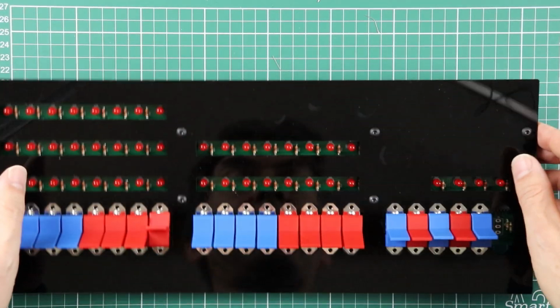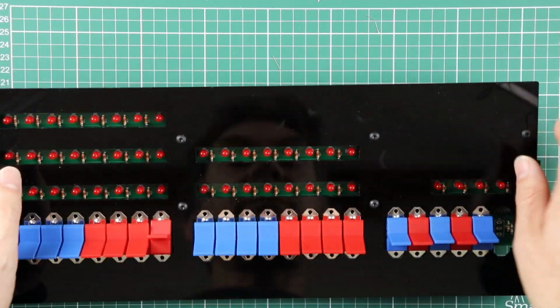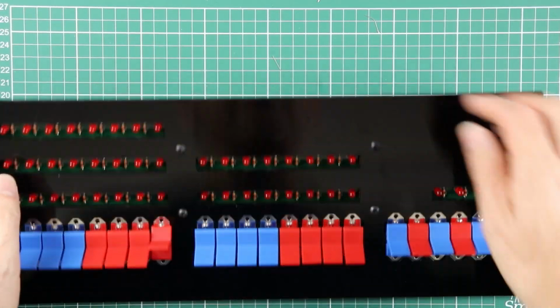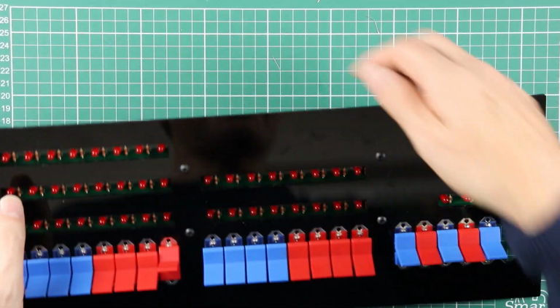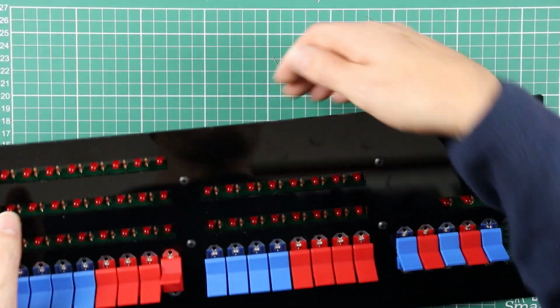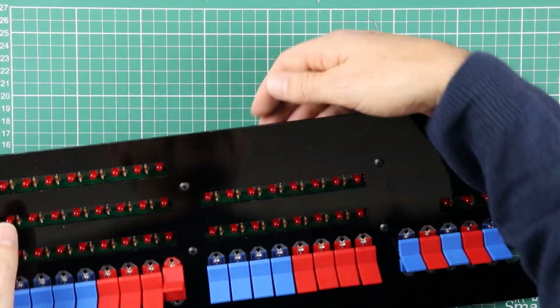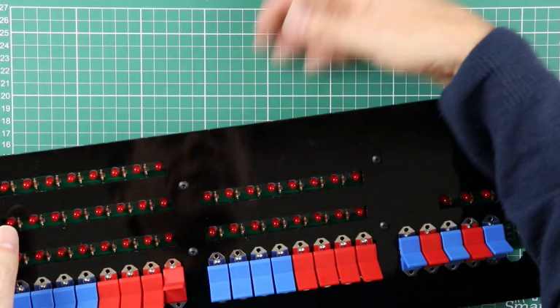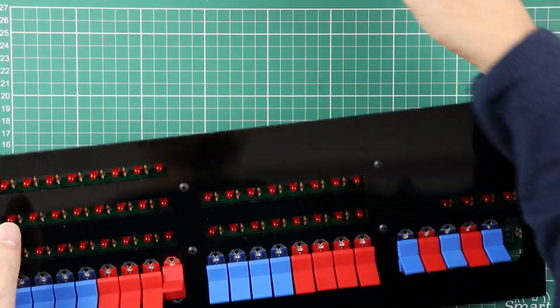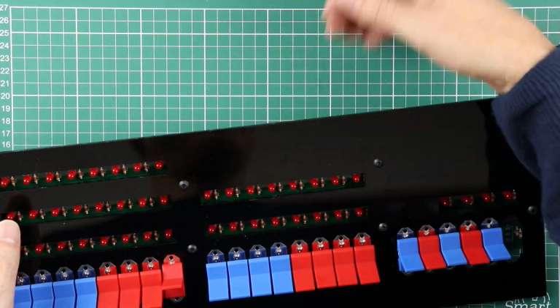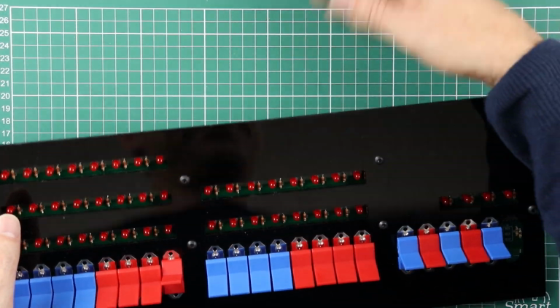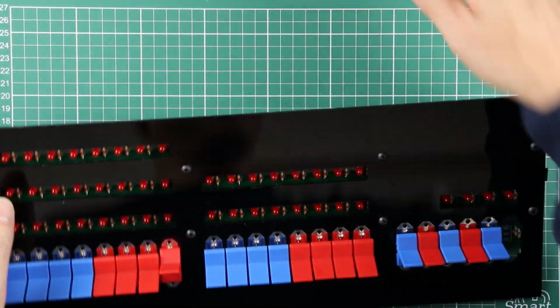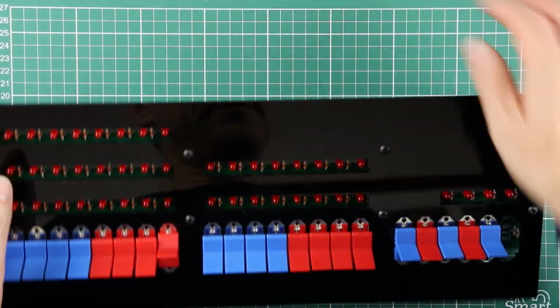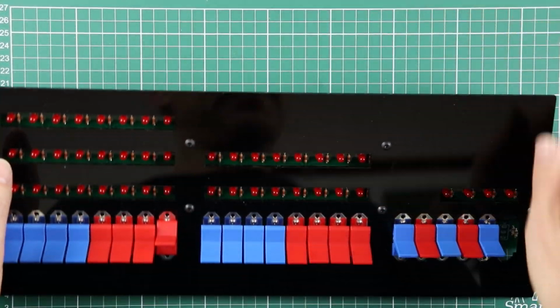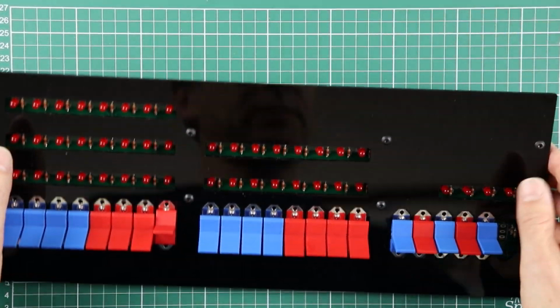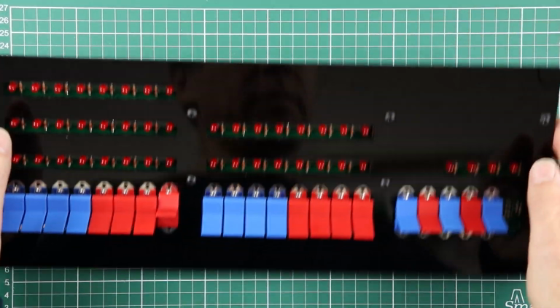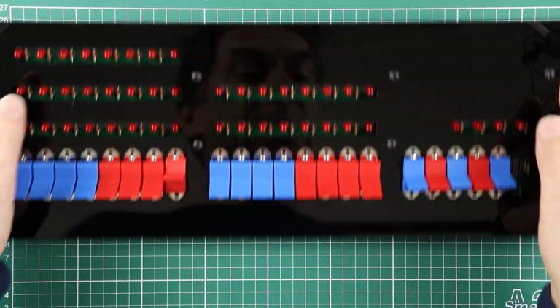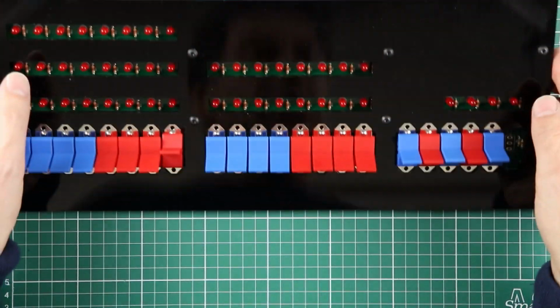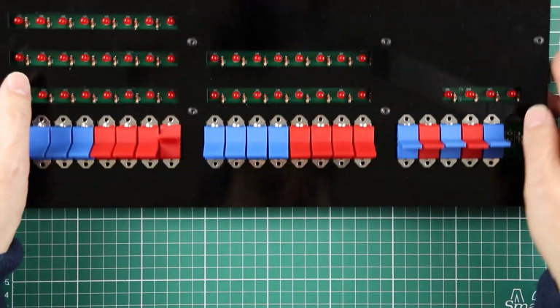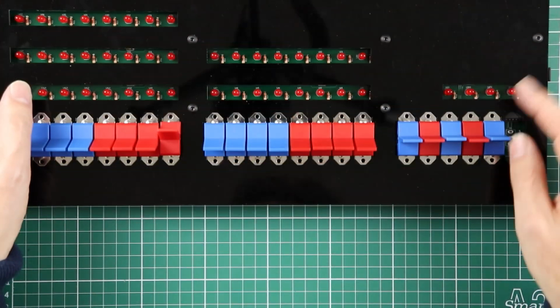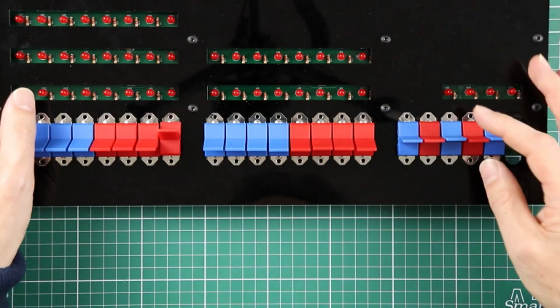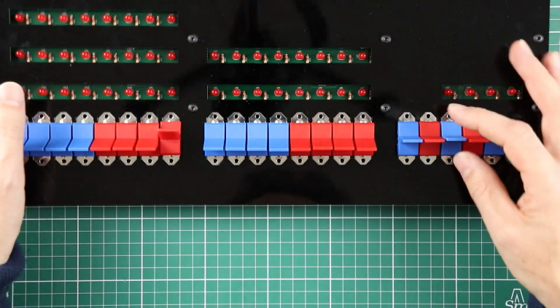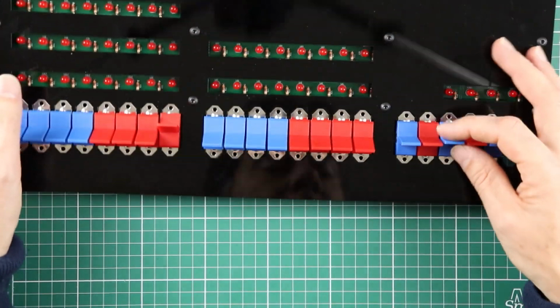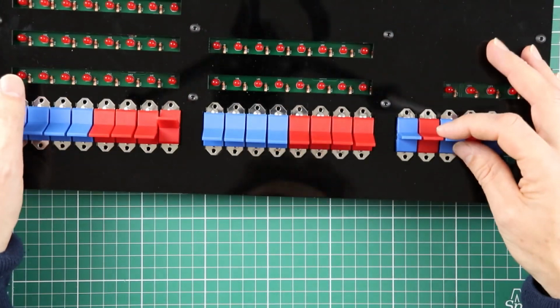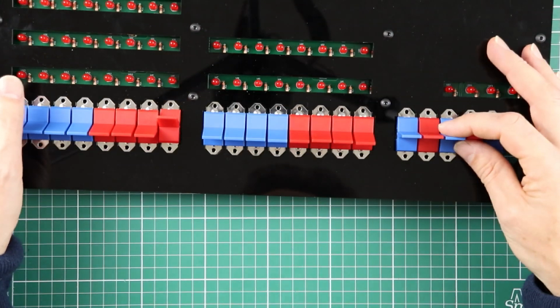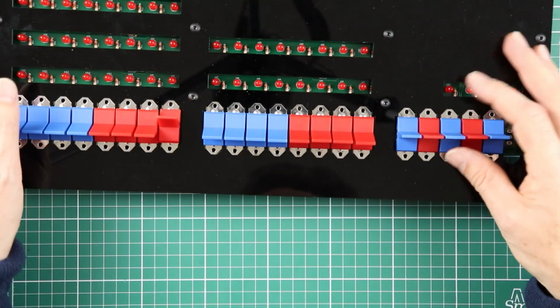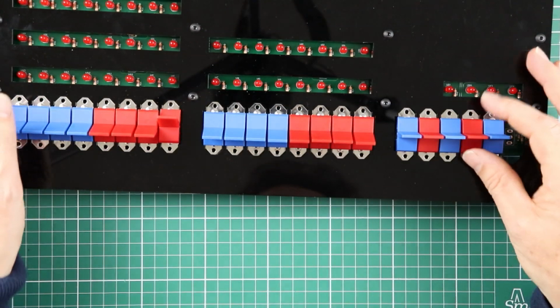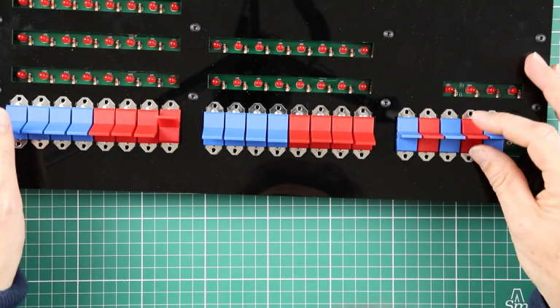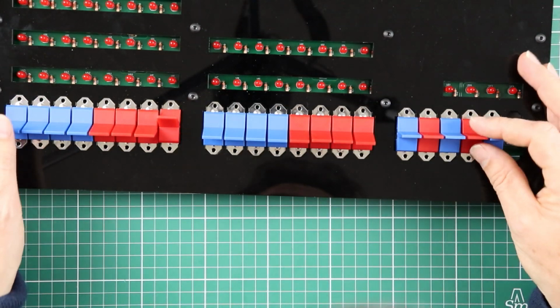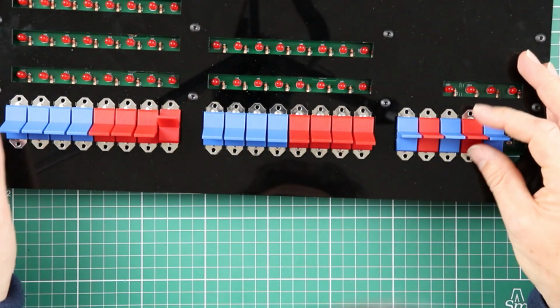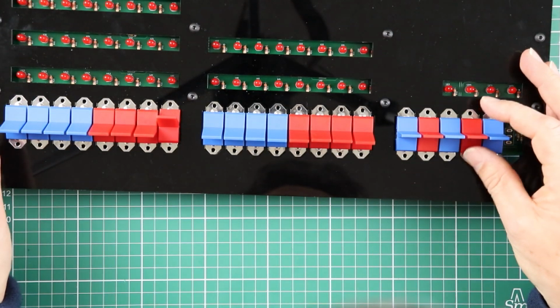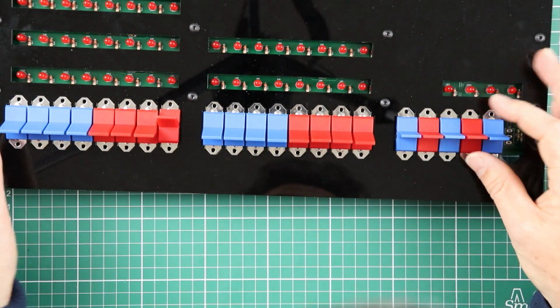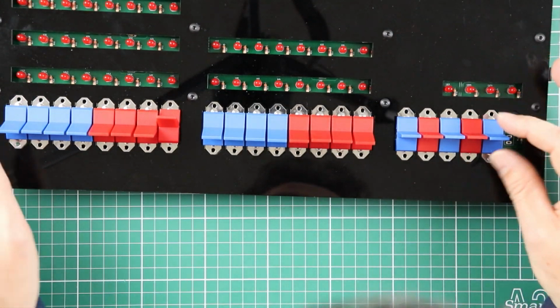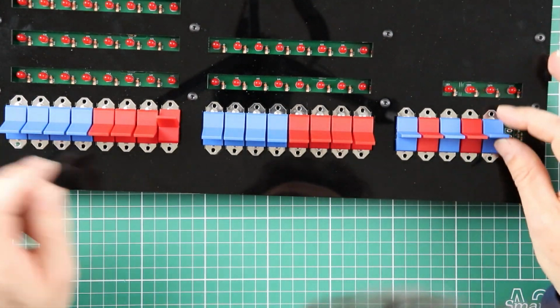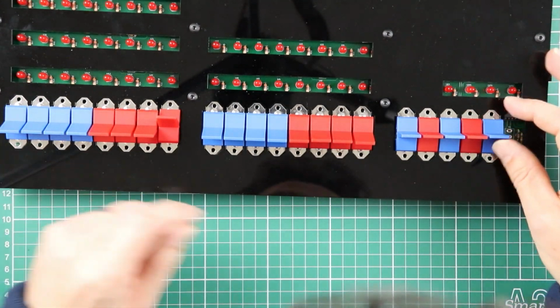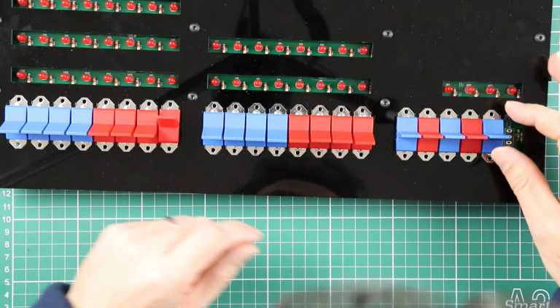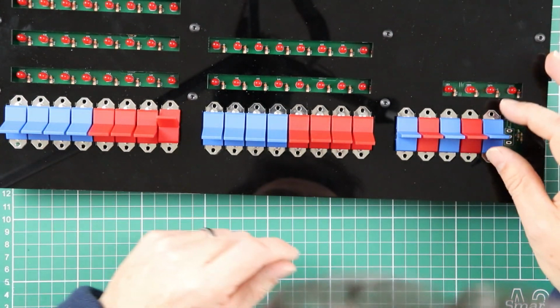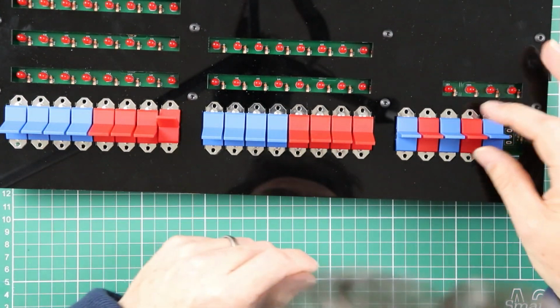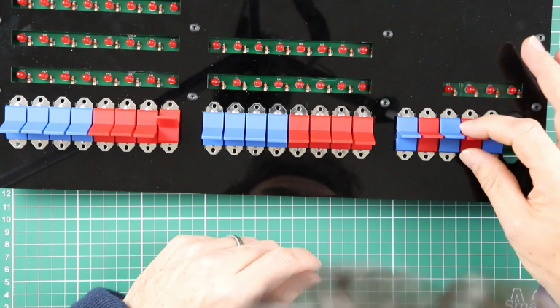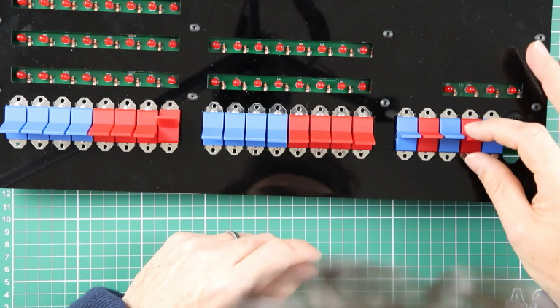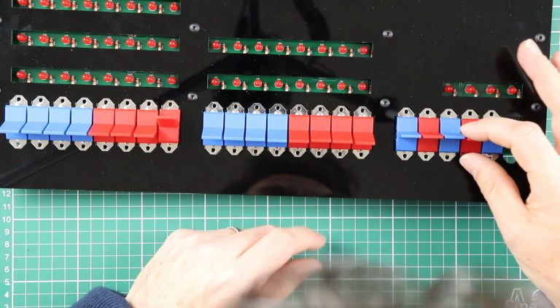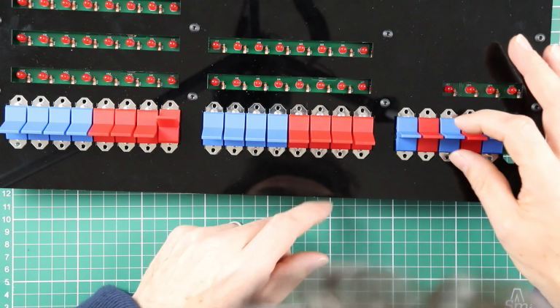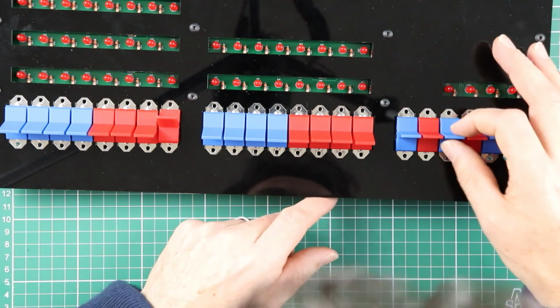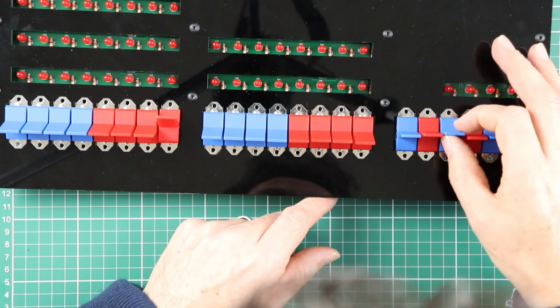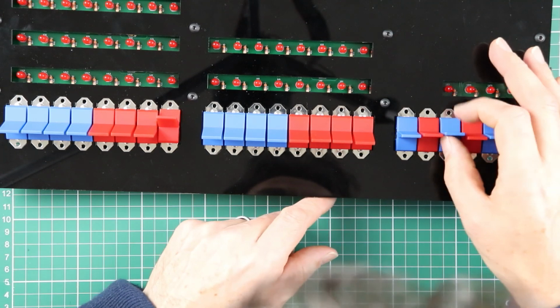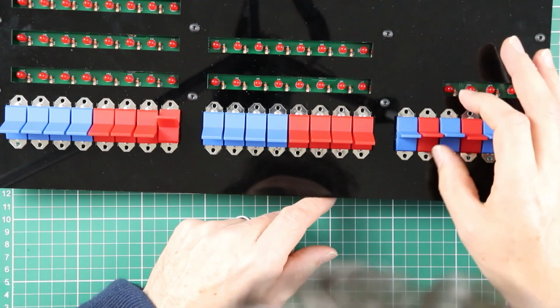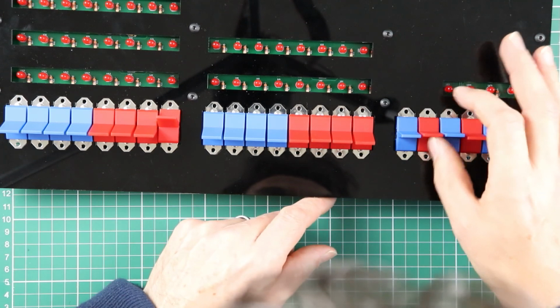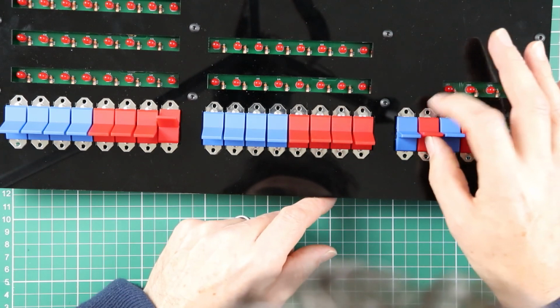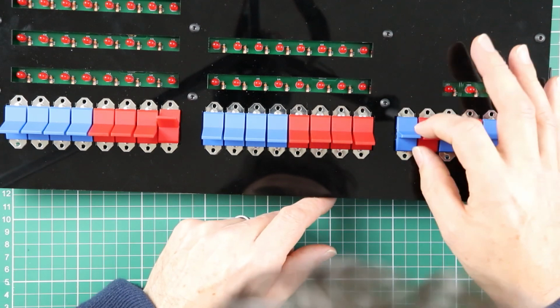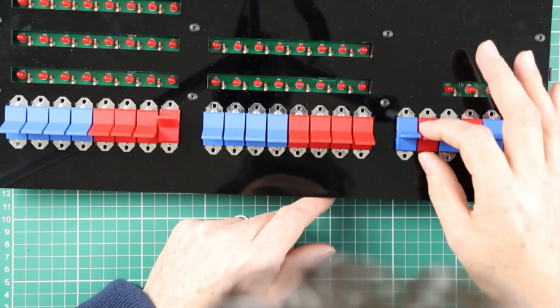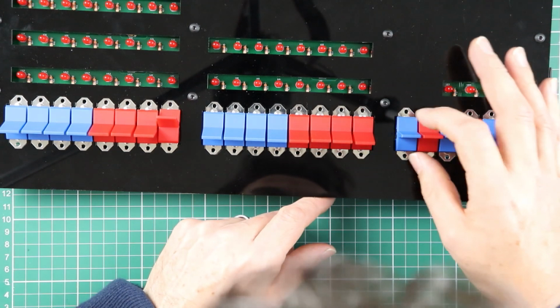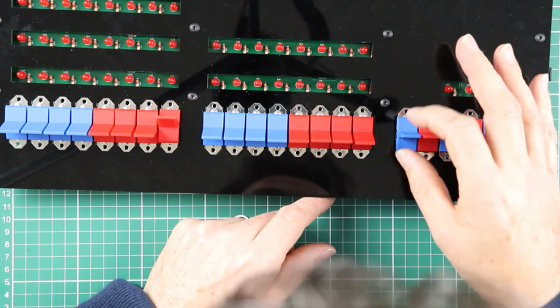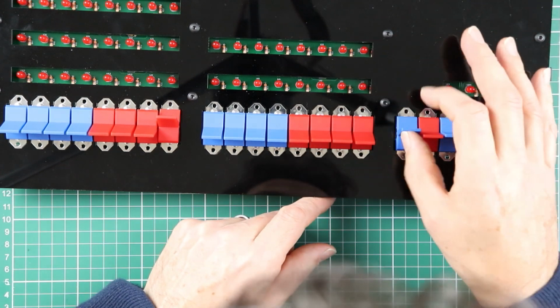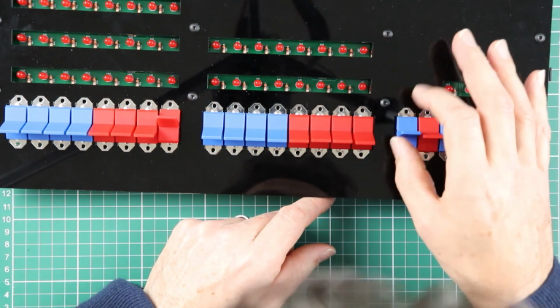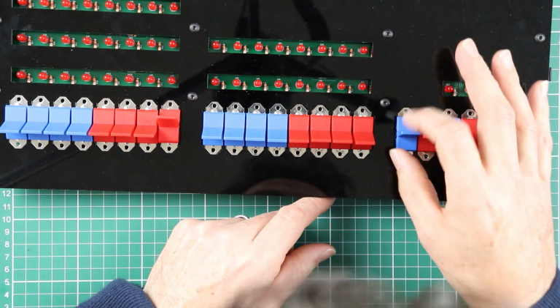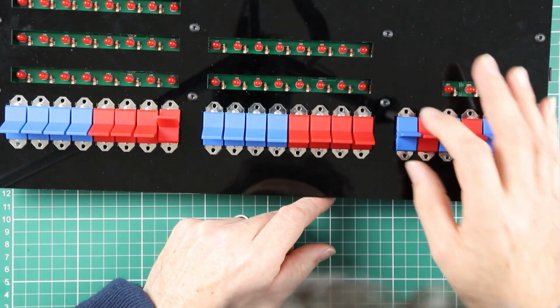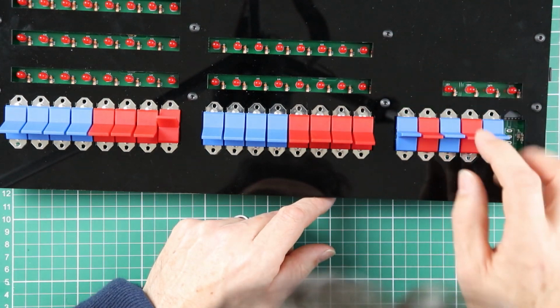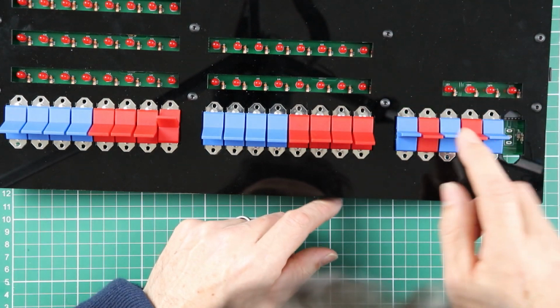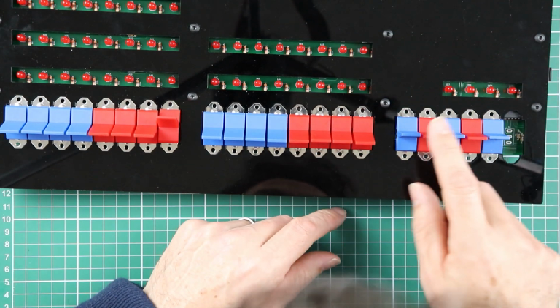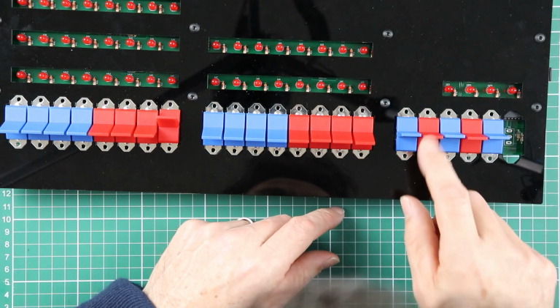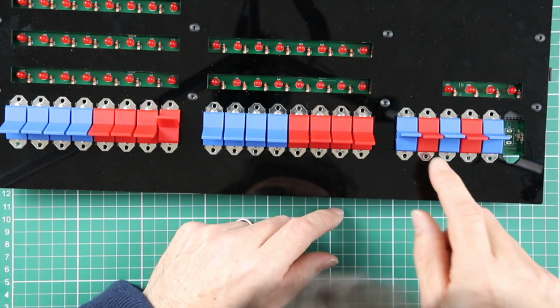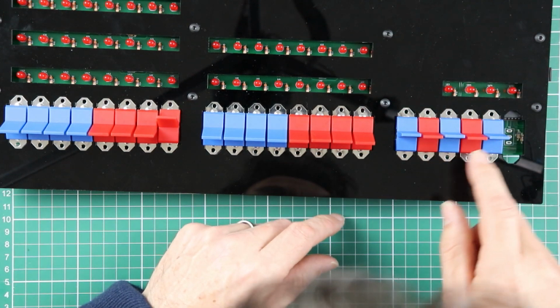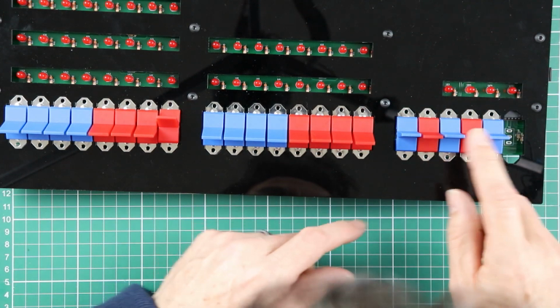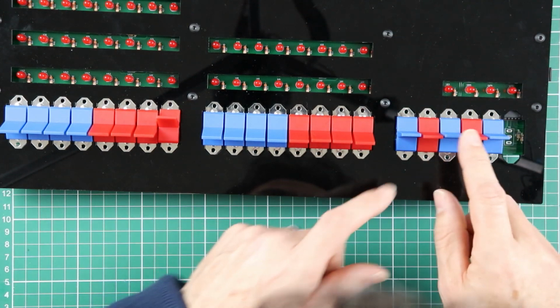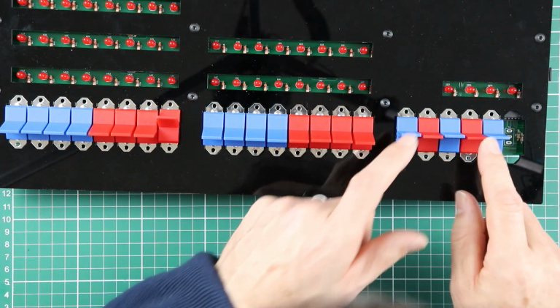We're done with that. And as you can see, there is always going to be a little bit of play.